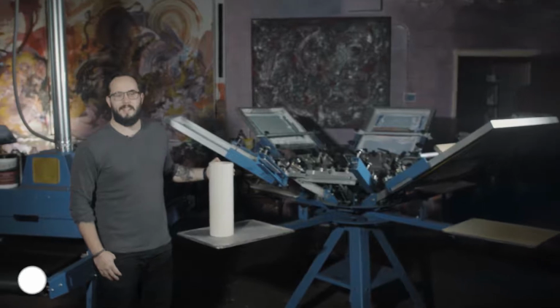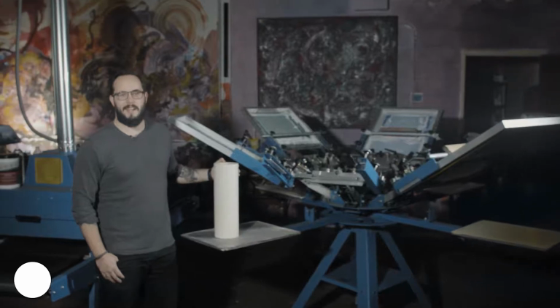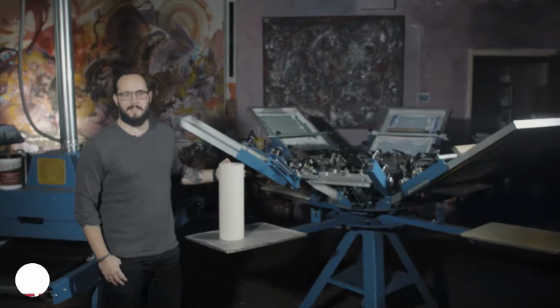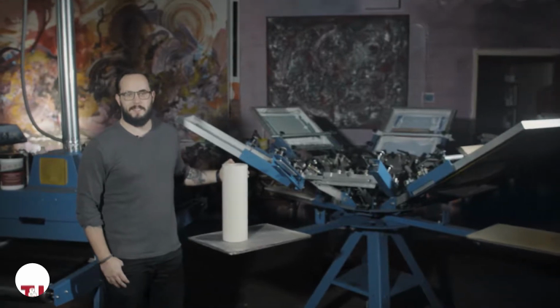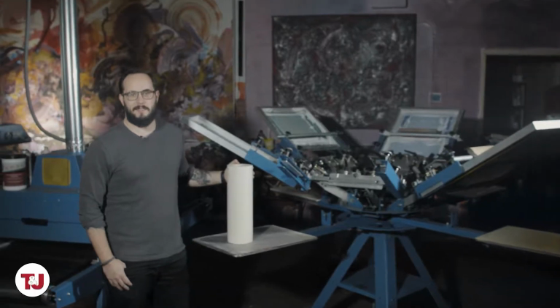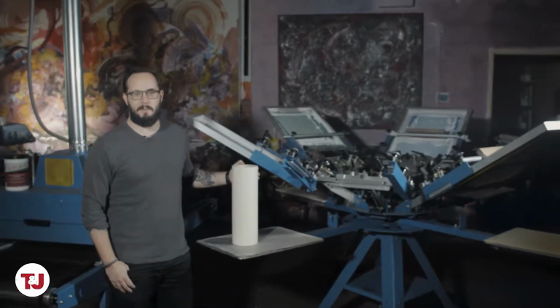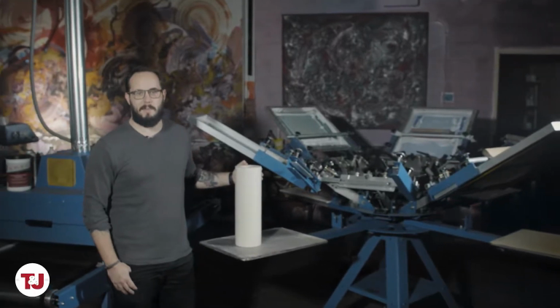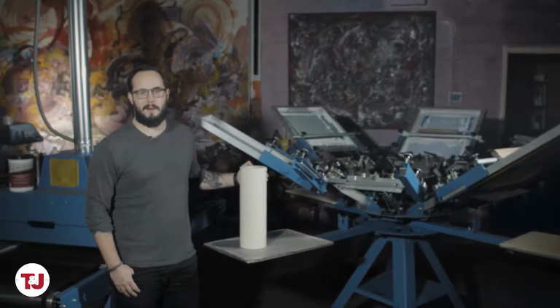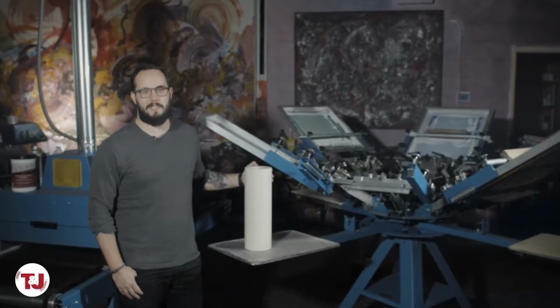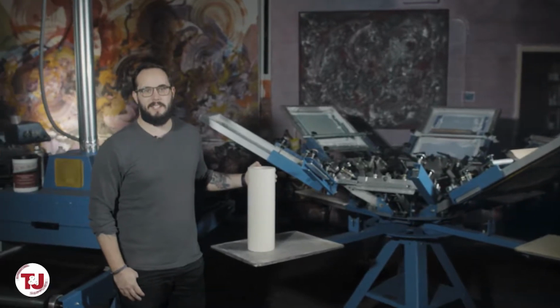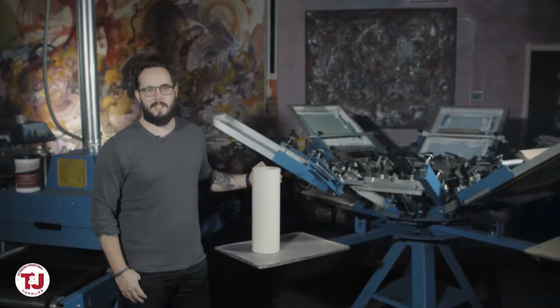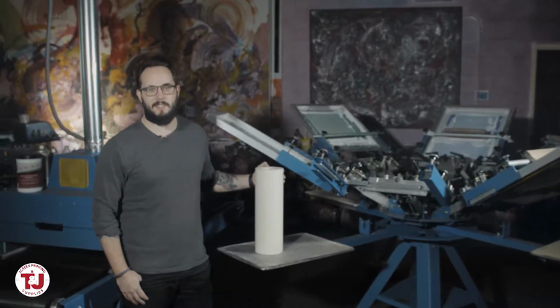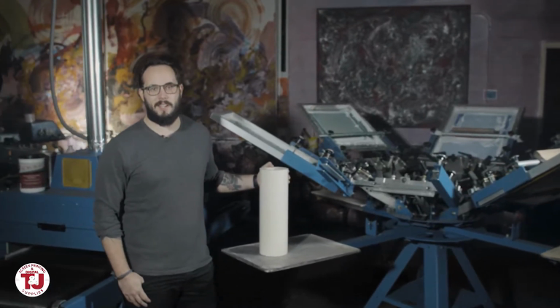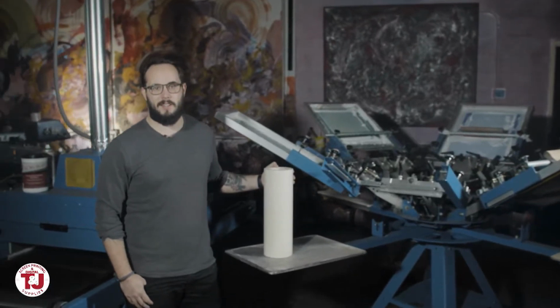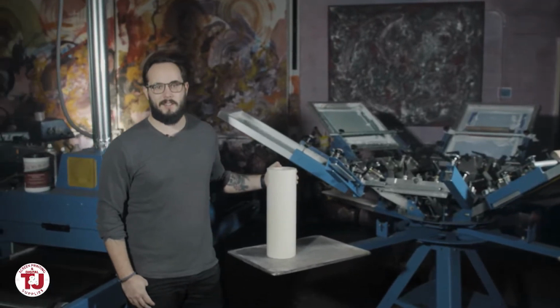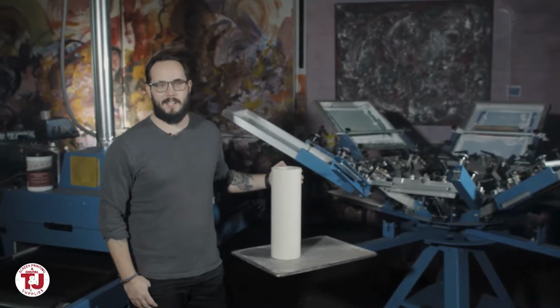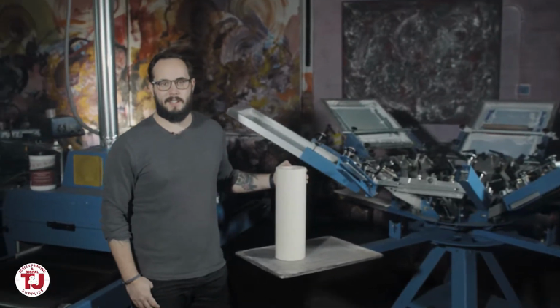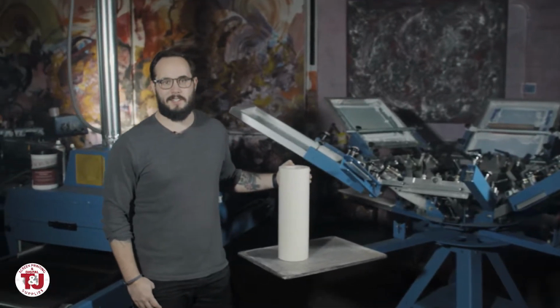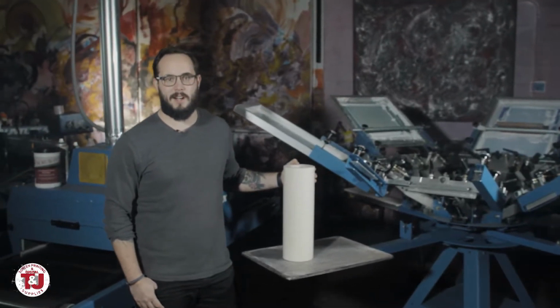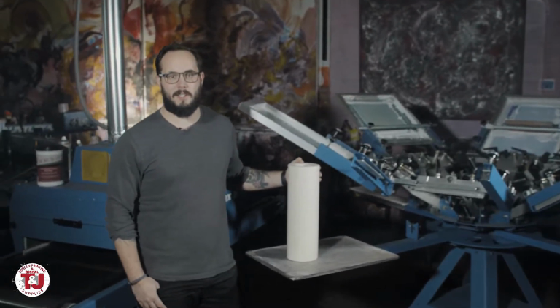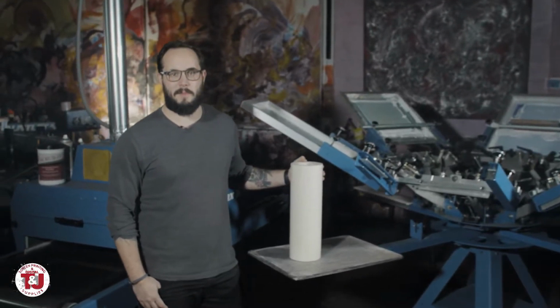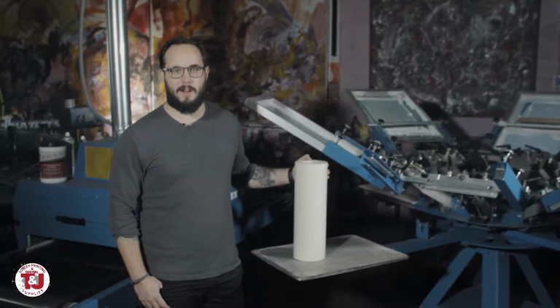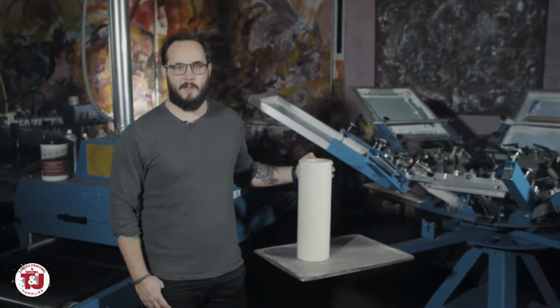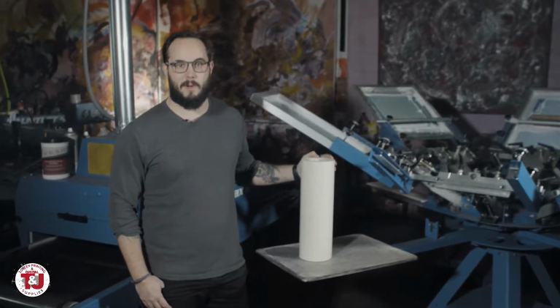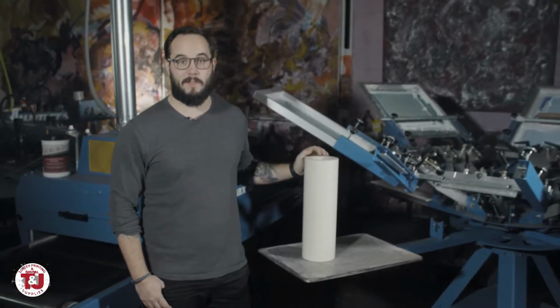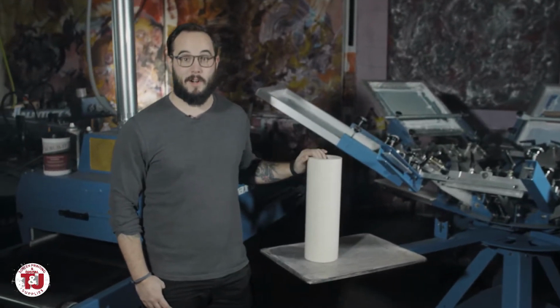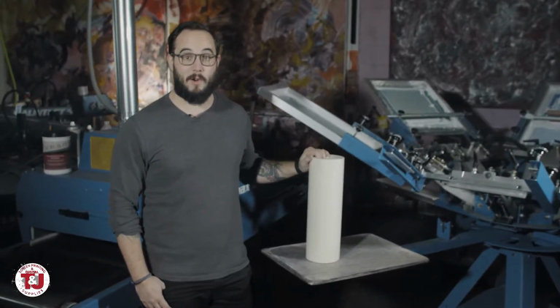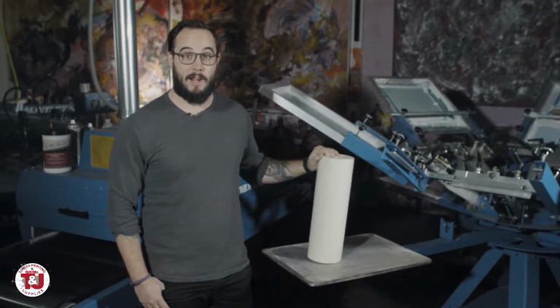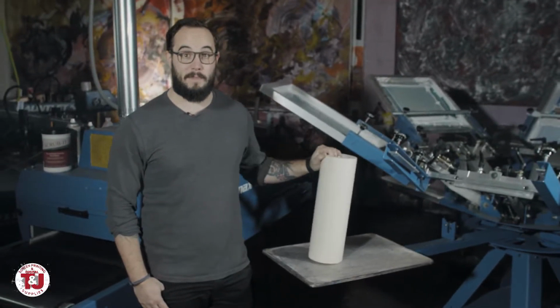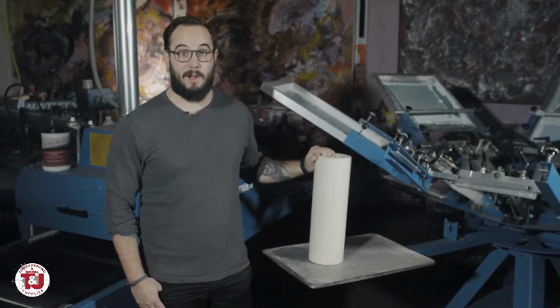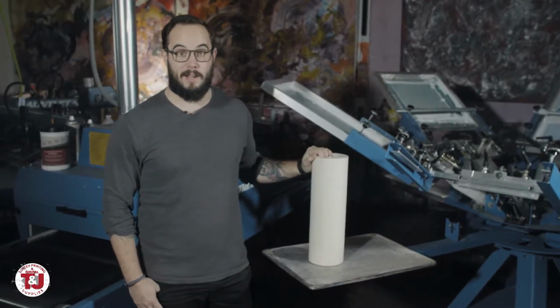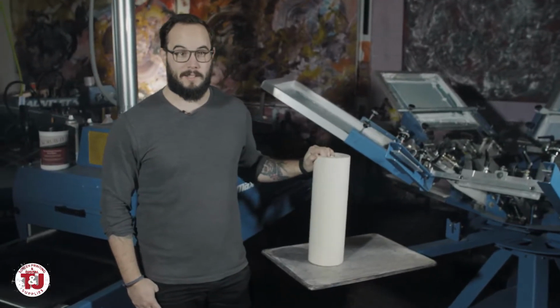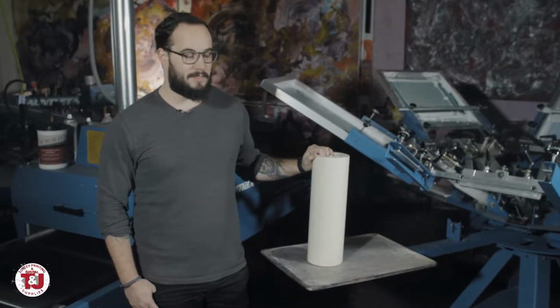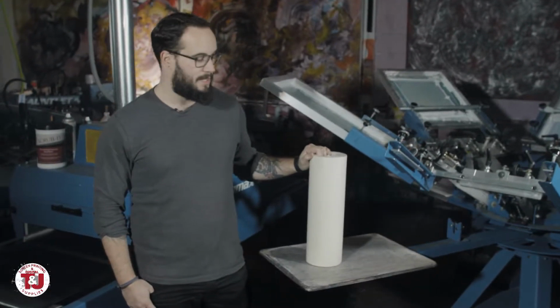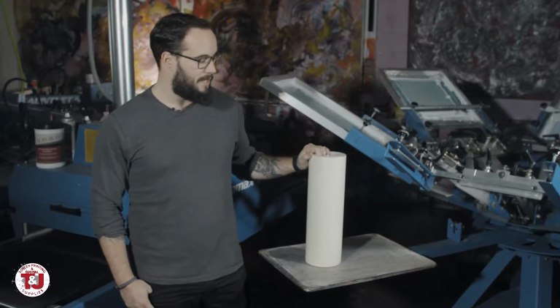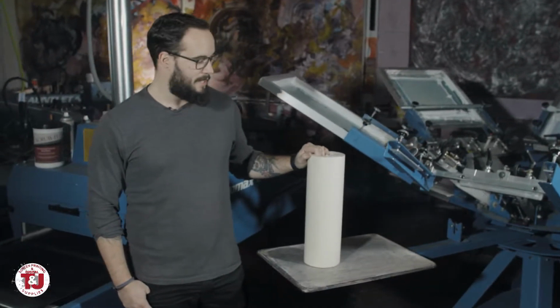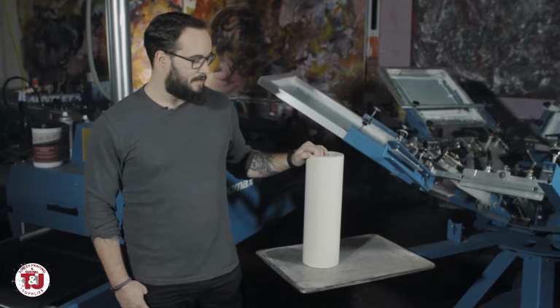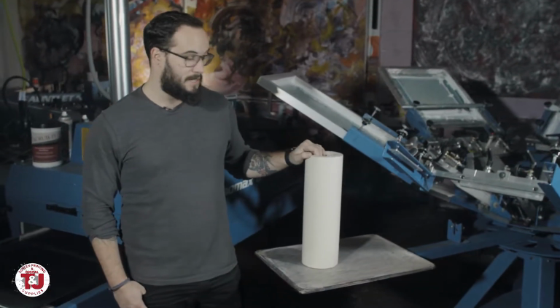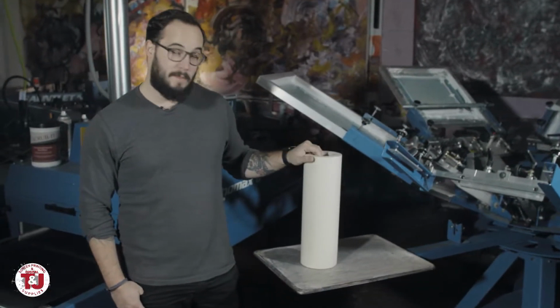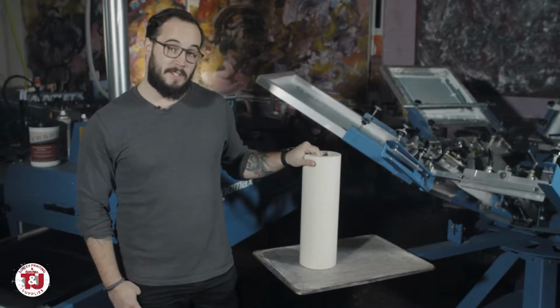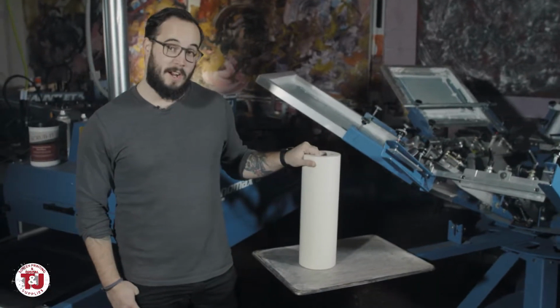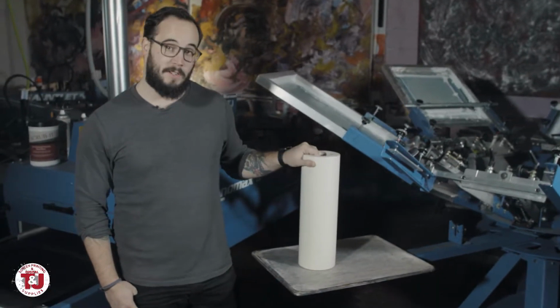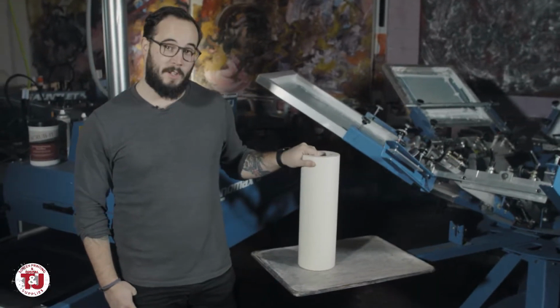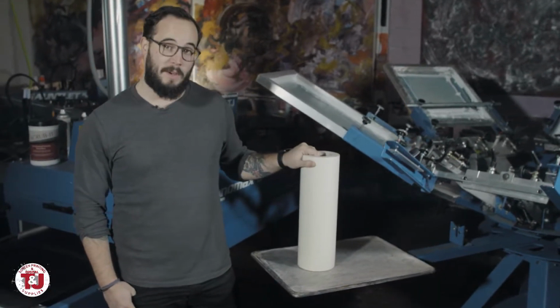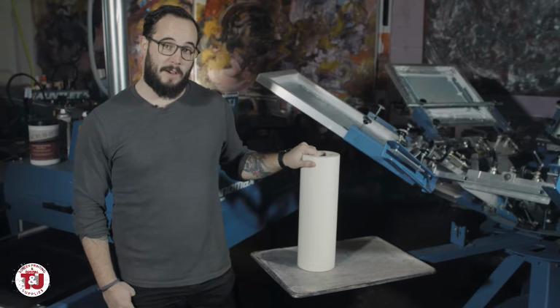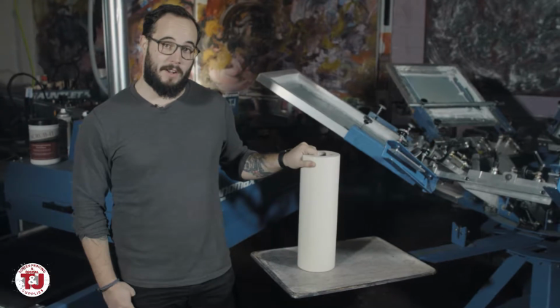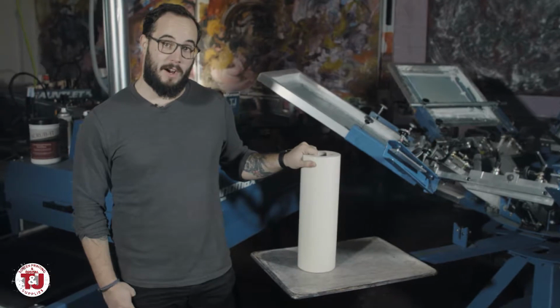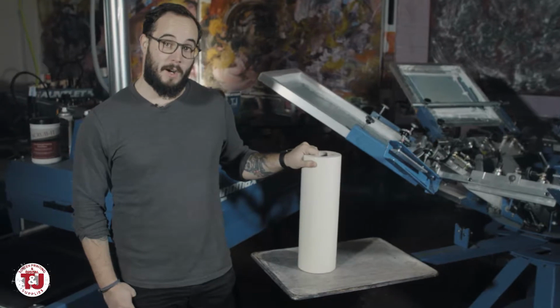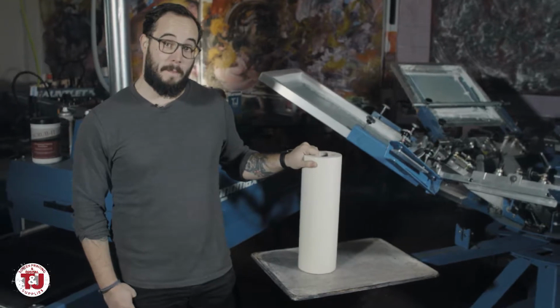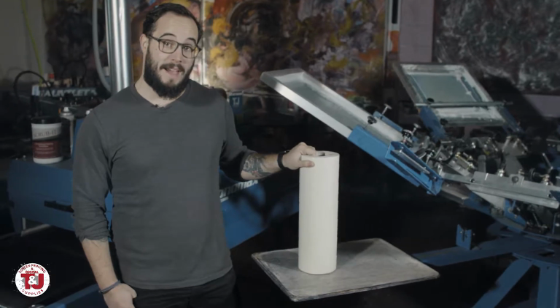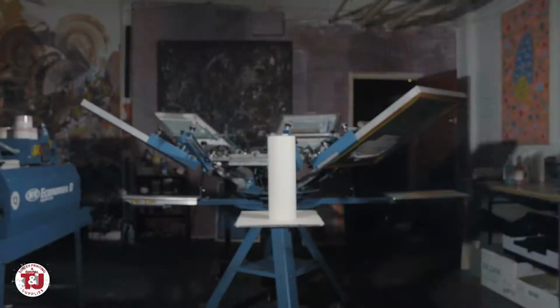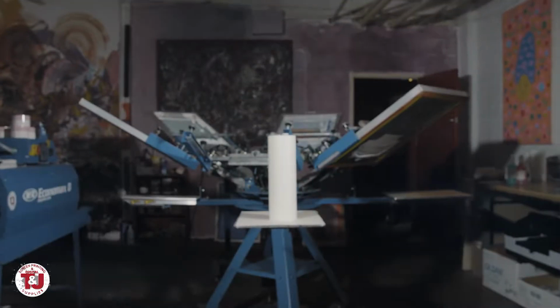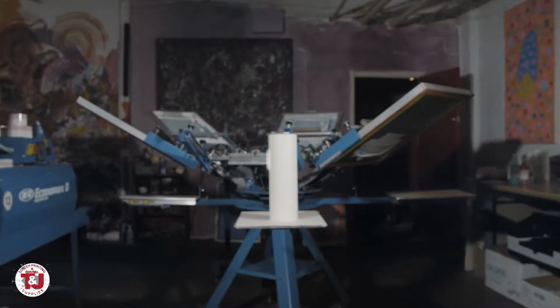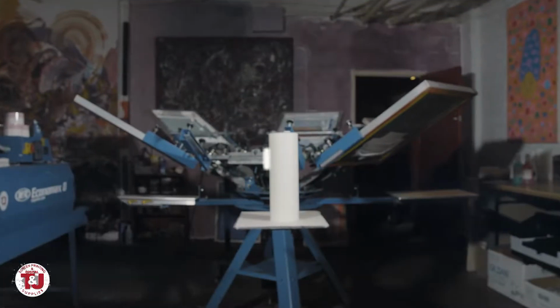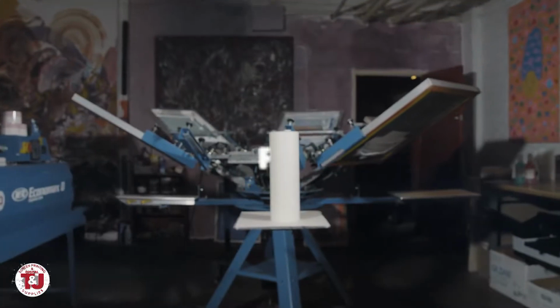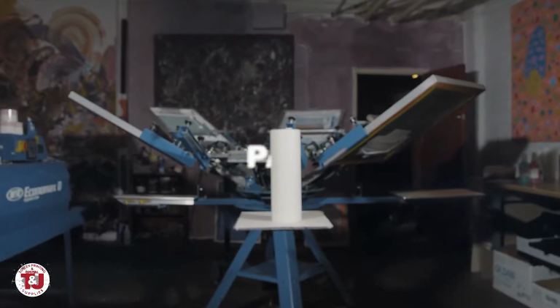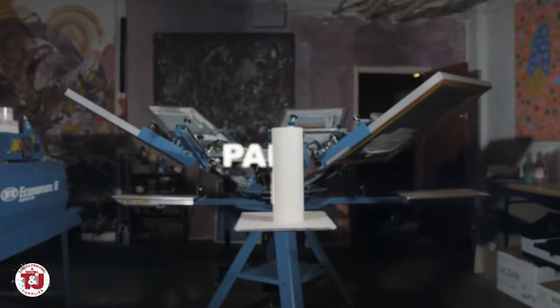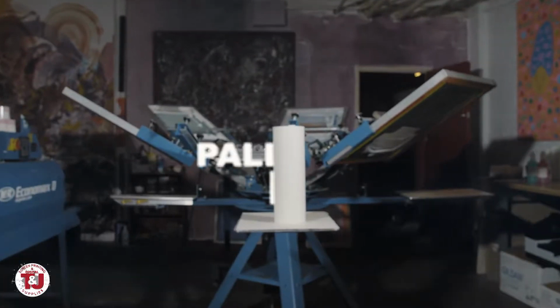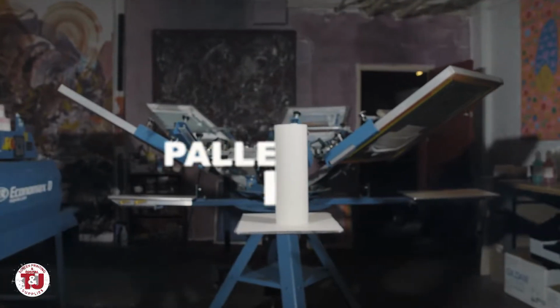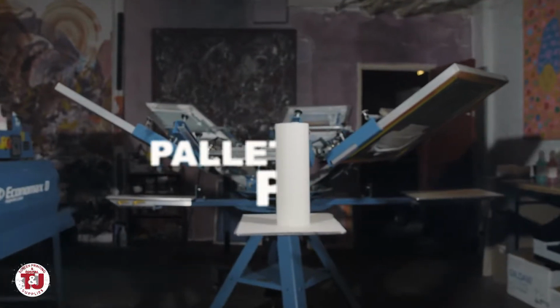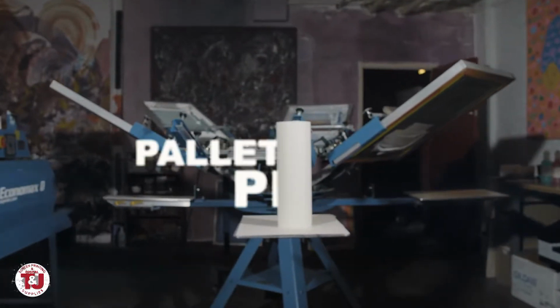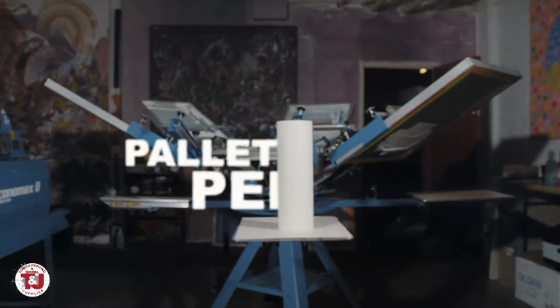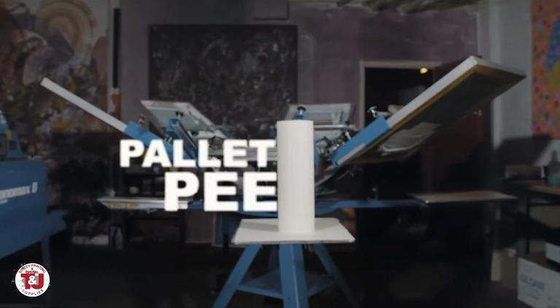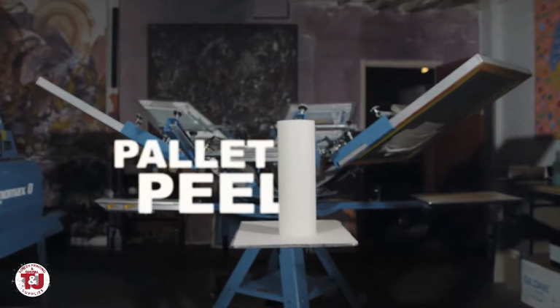Hey guys, Matt with T&J here again to talk to you about another one of our great products. Today I'm going to talk to you about our Palette Peel or Palette Tape.